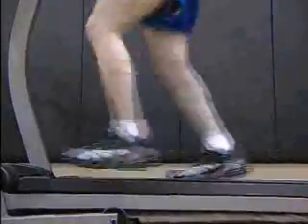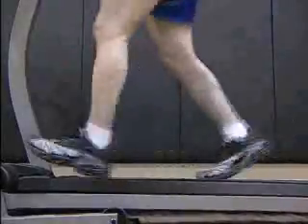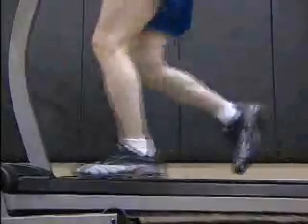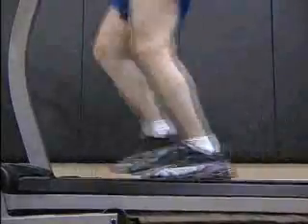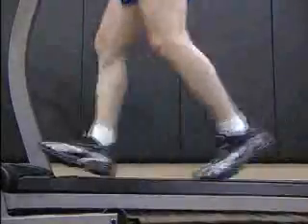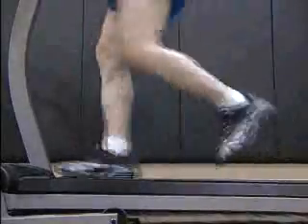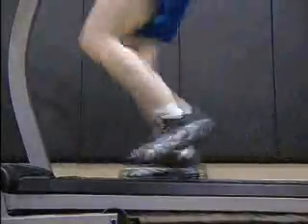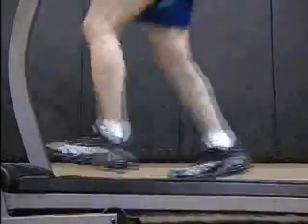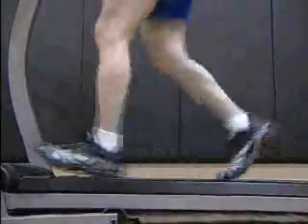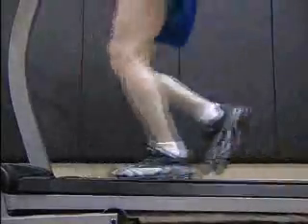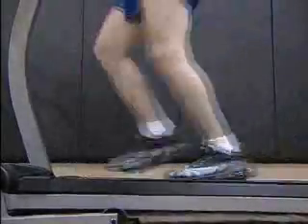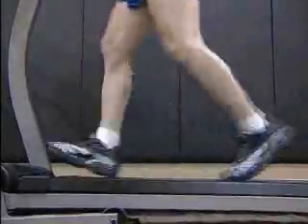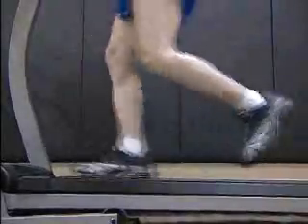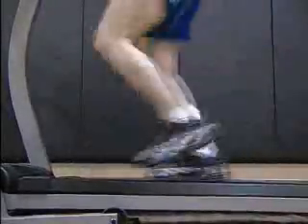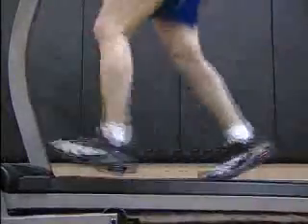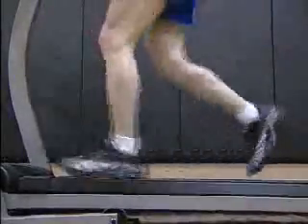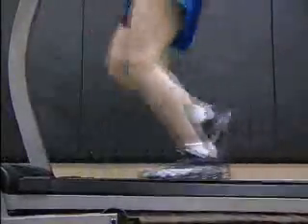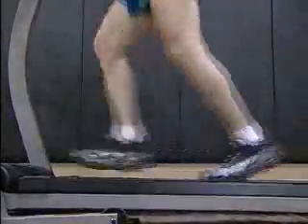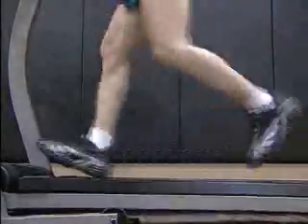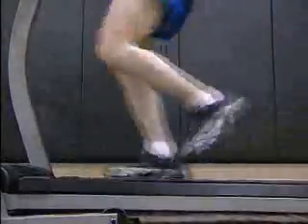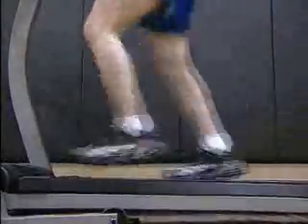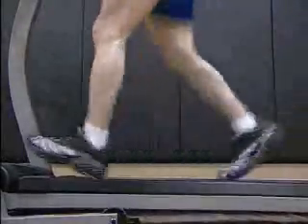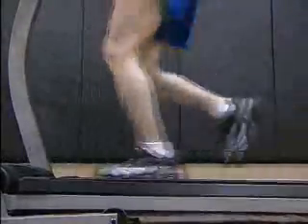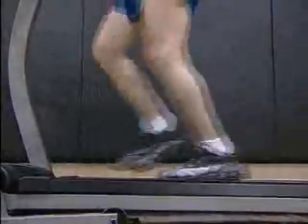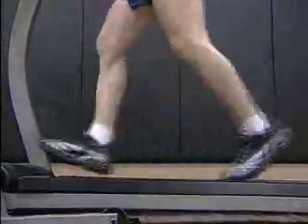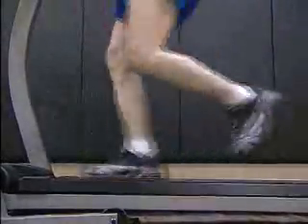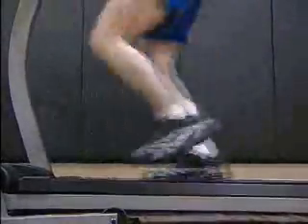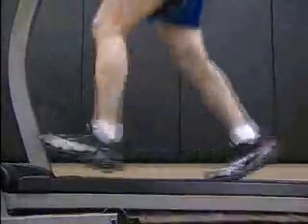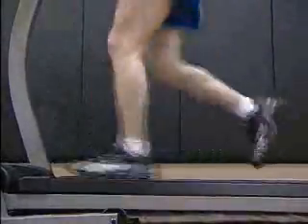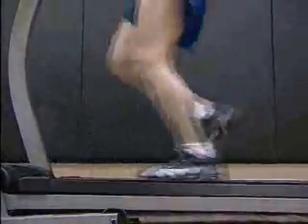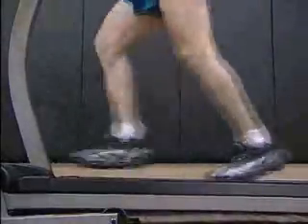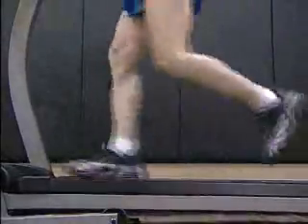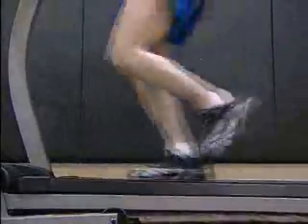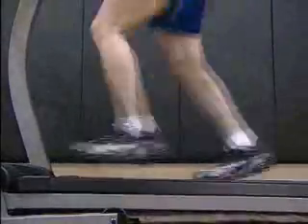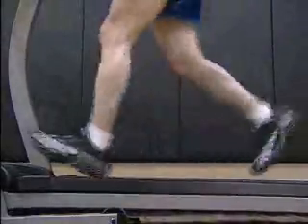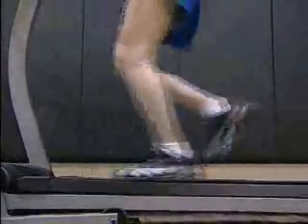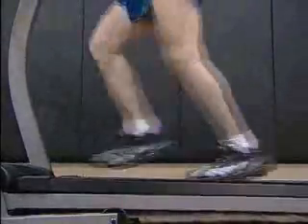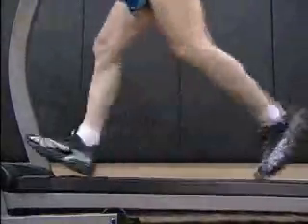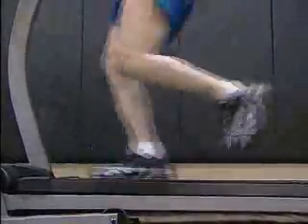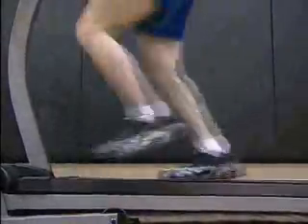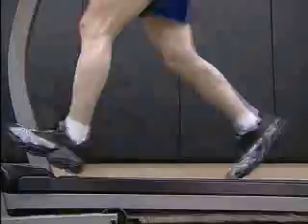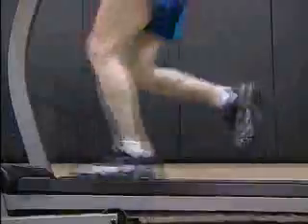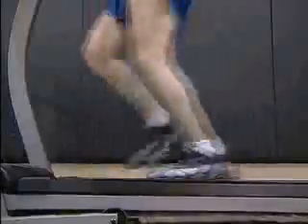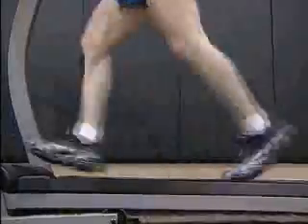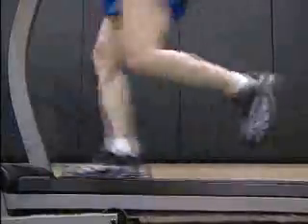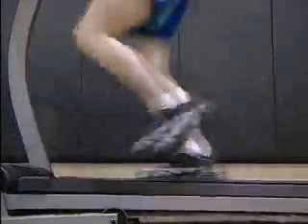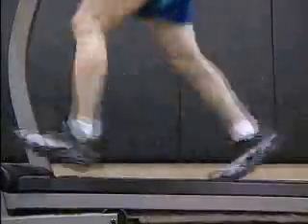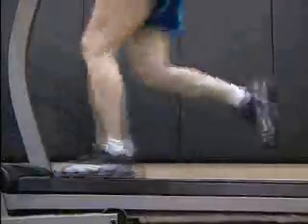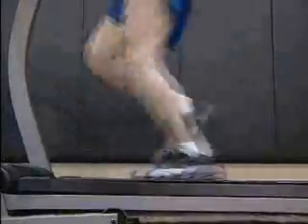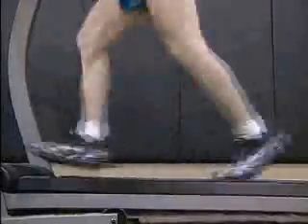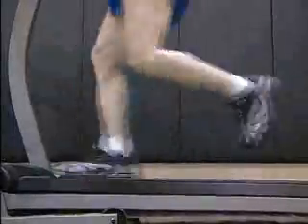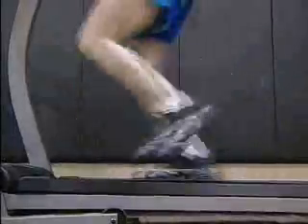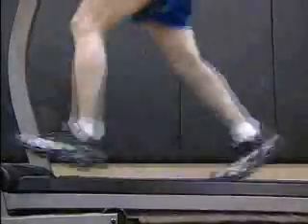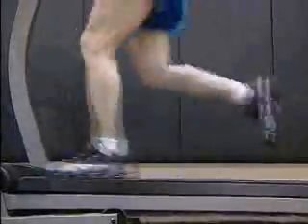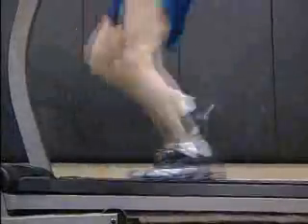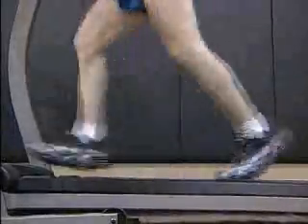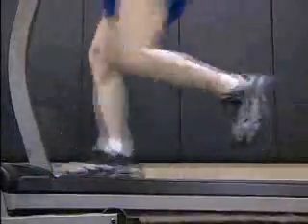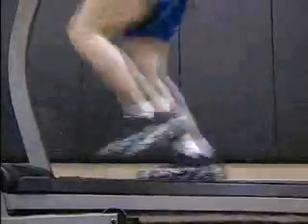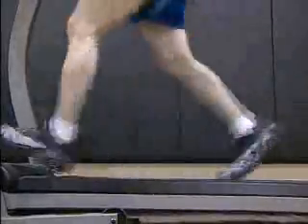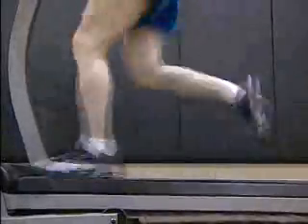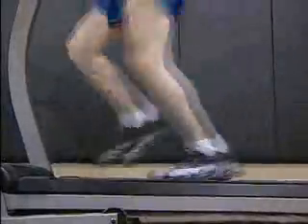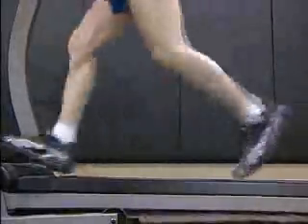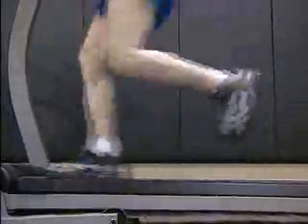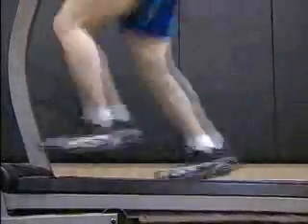Walking and running are a vaulting process — you vault from one foot to the next foot, which is another vaulting pole, another vaulting process.